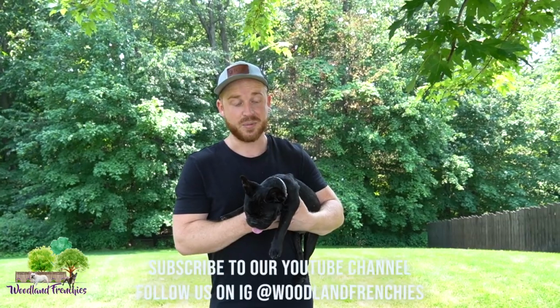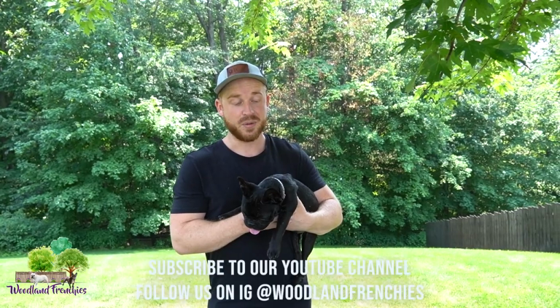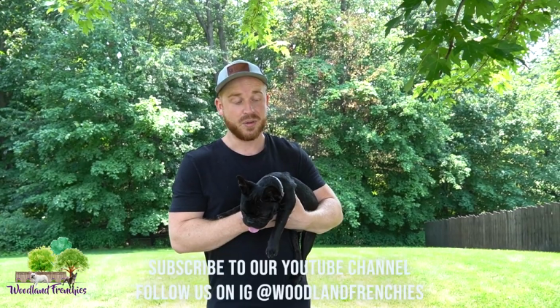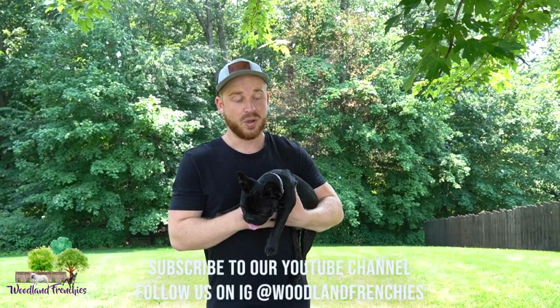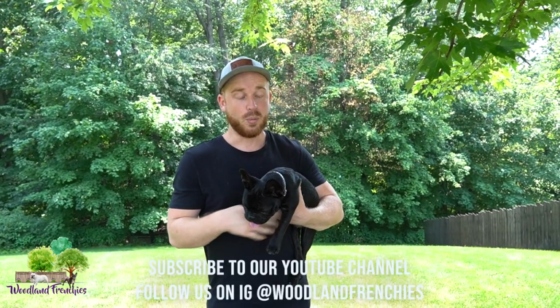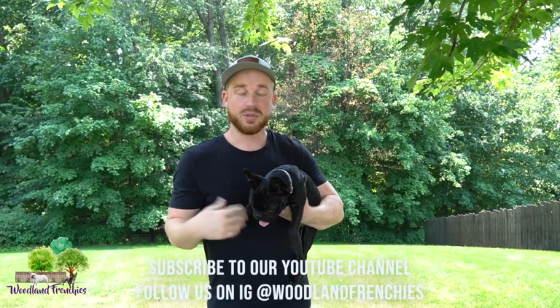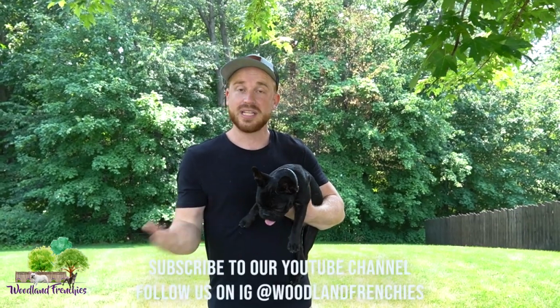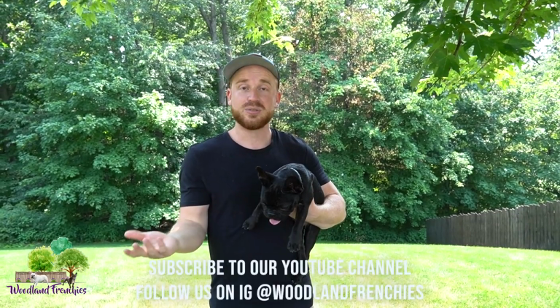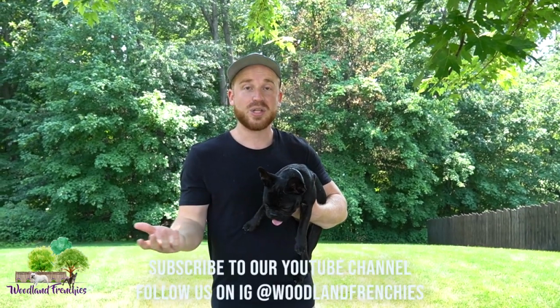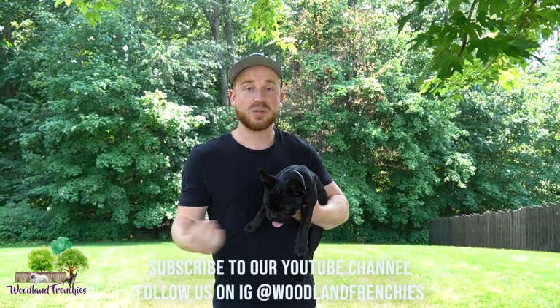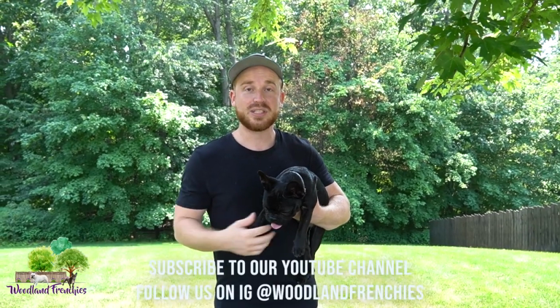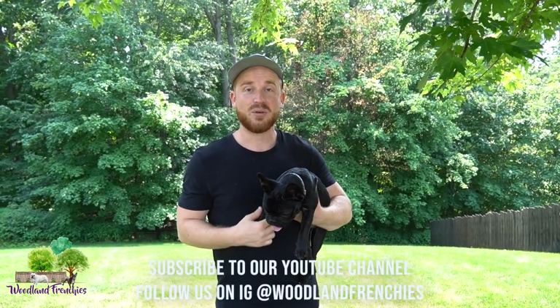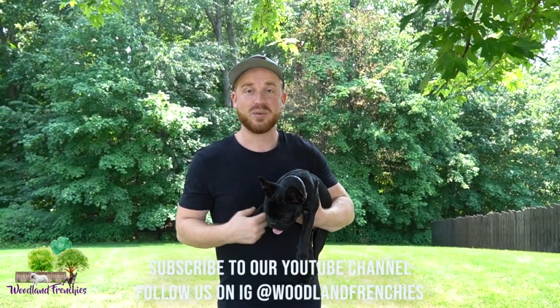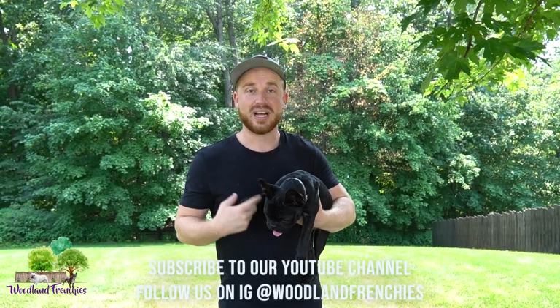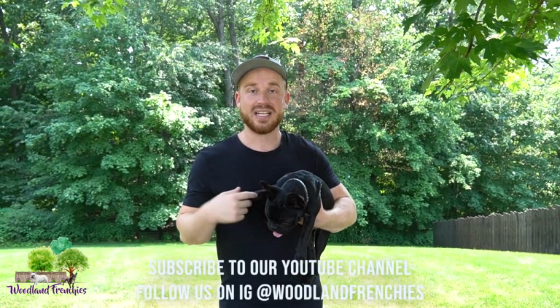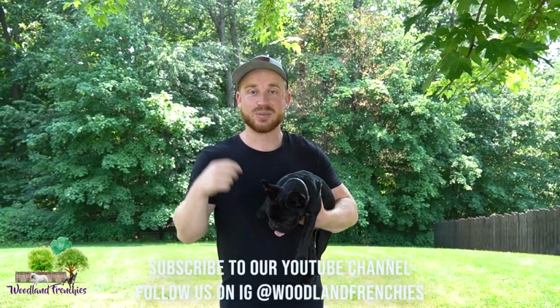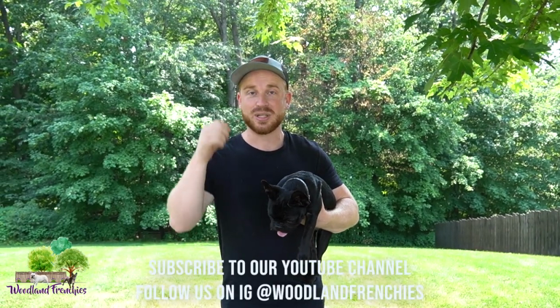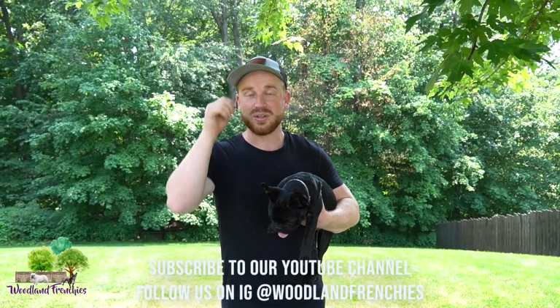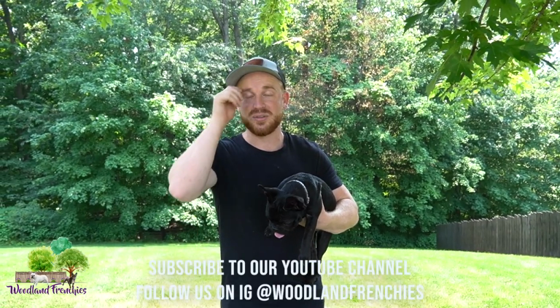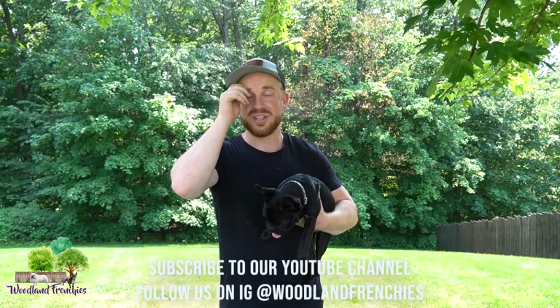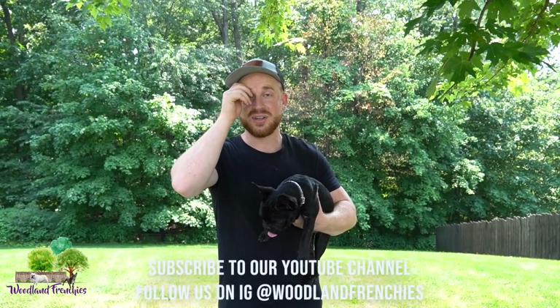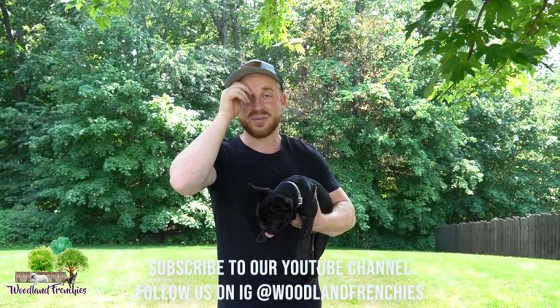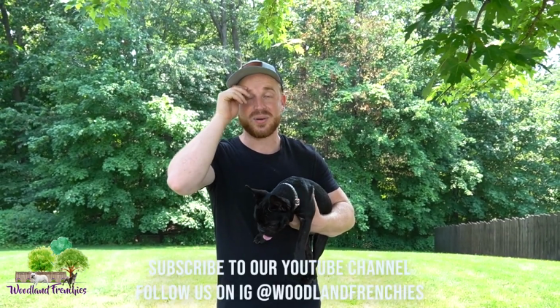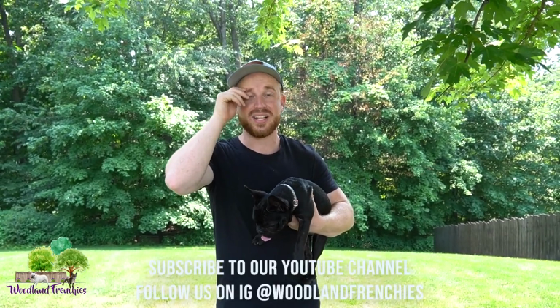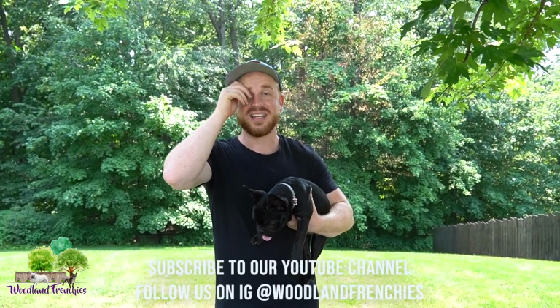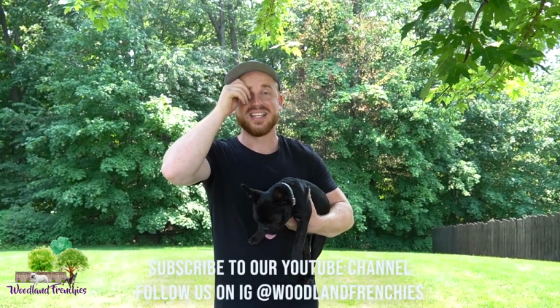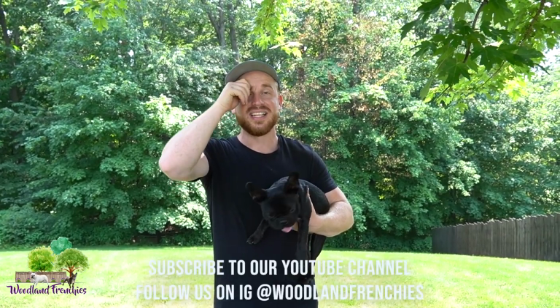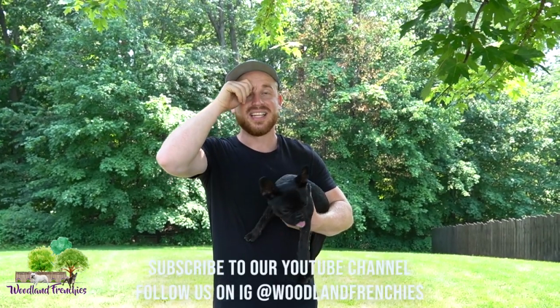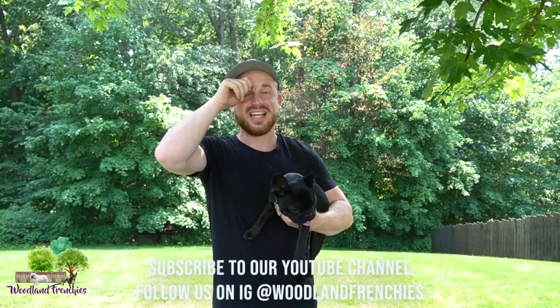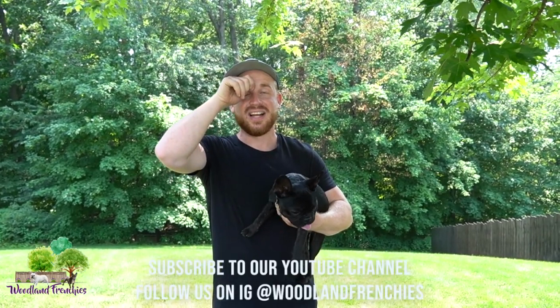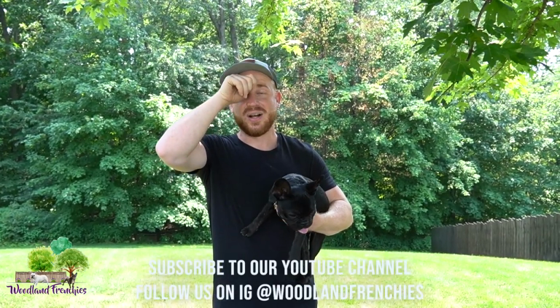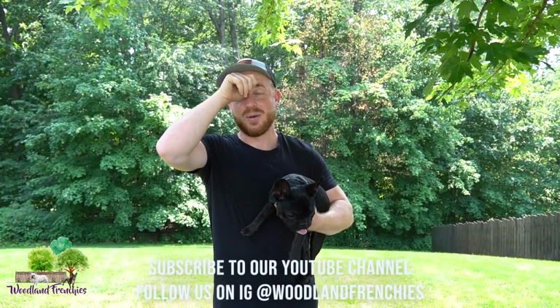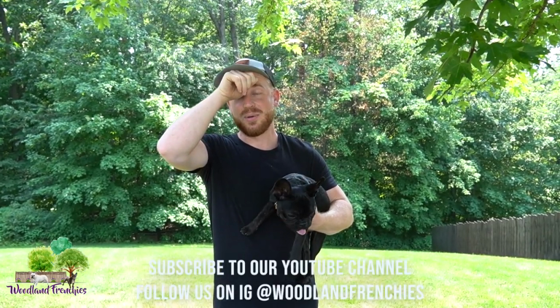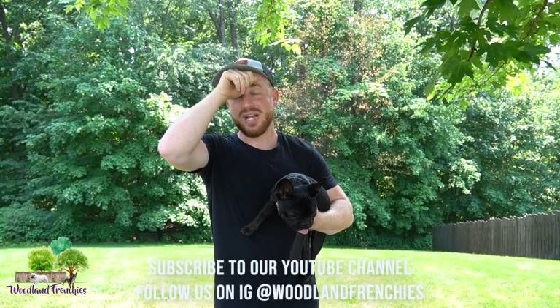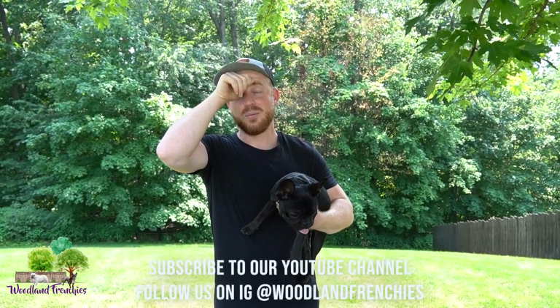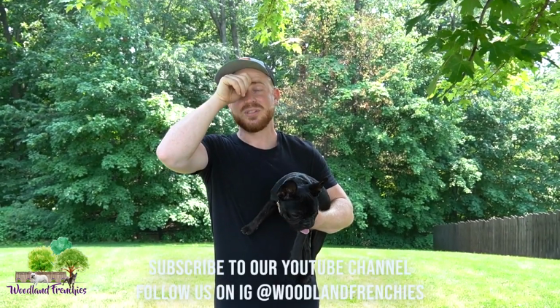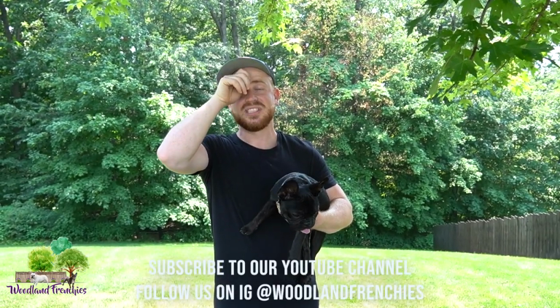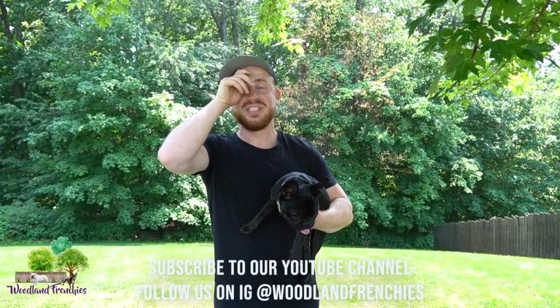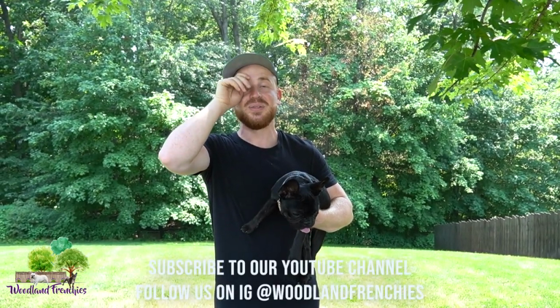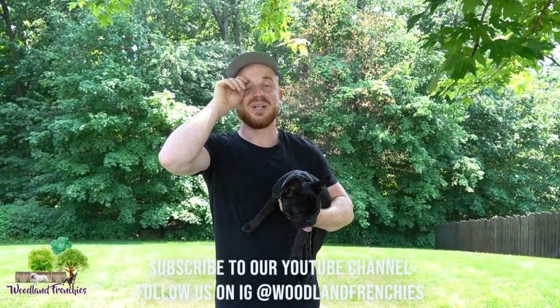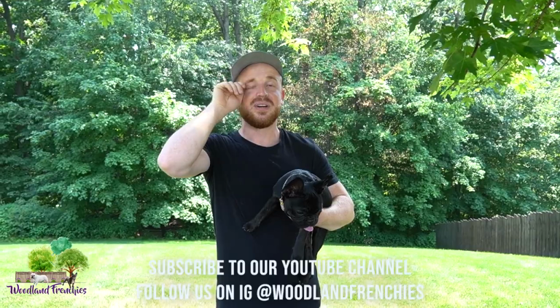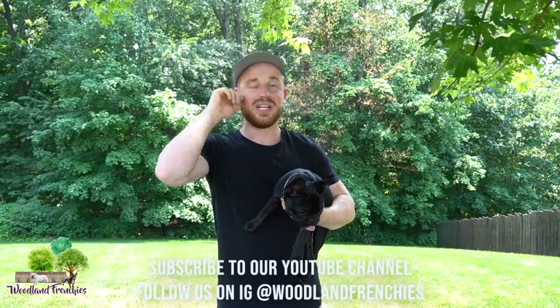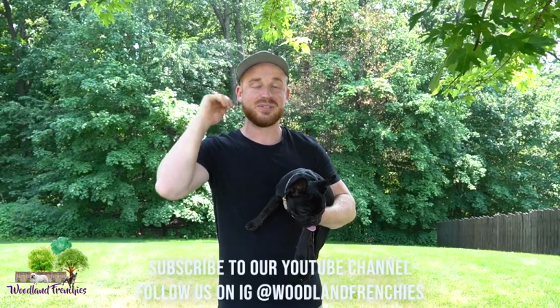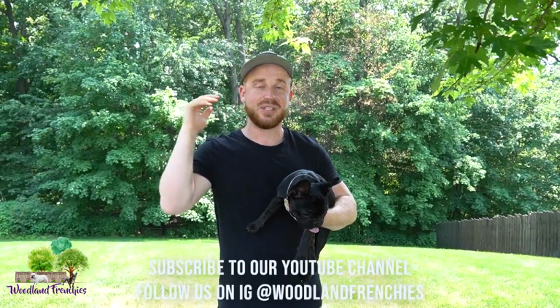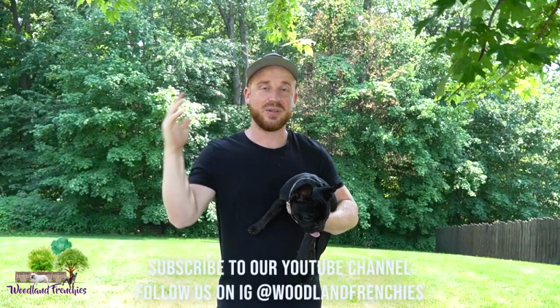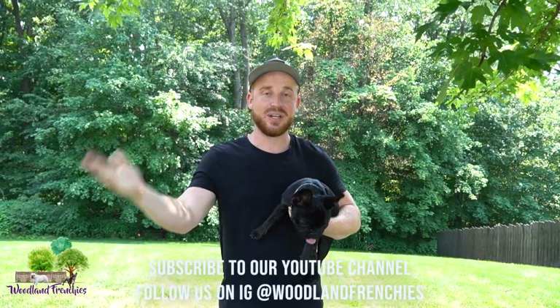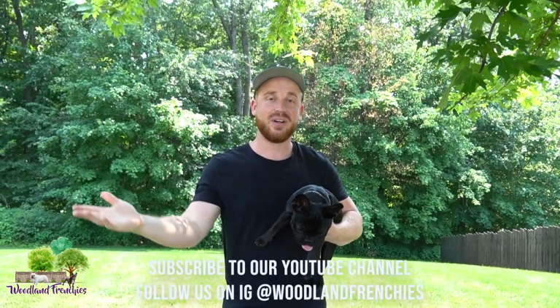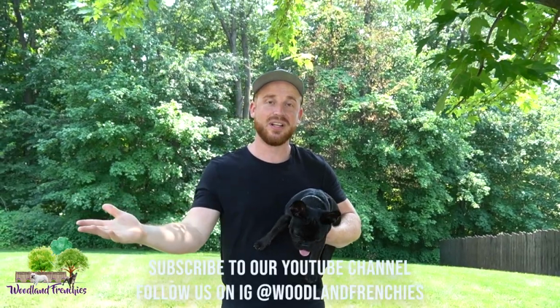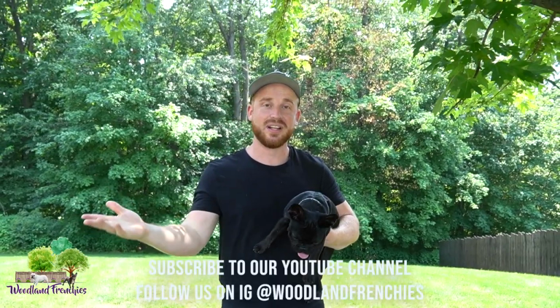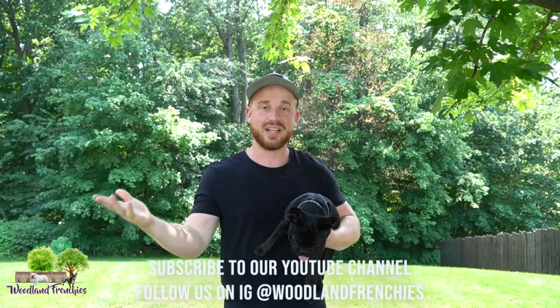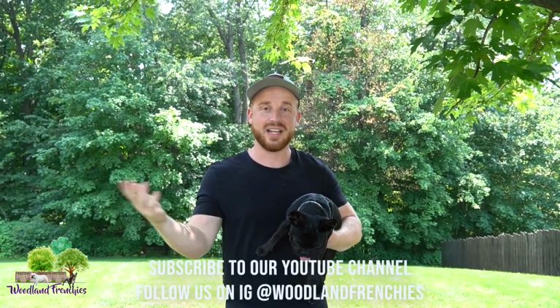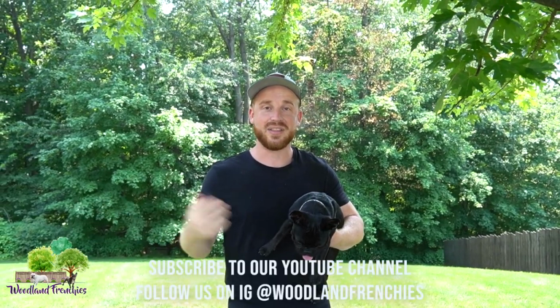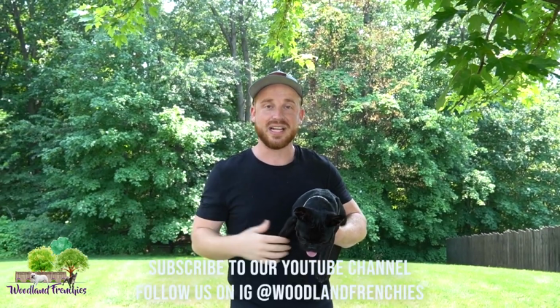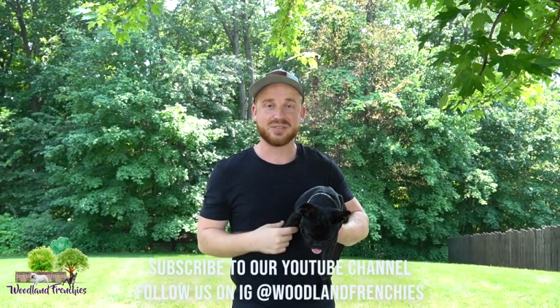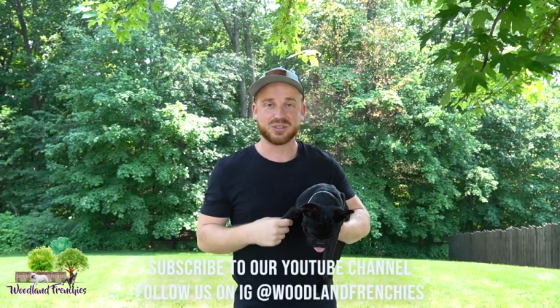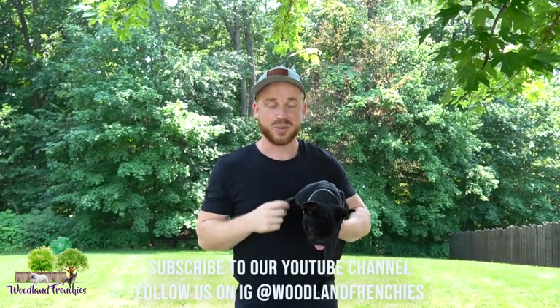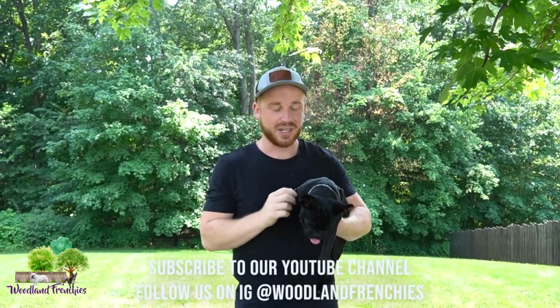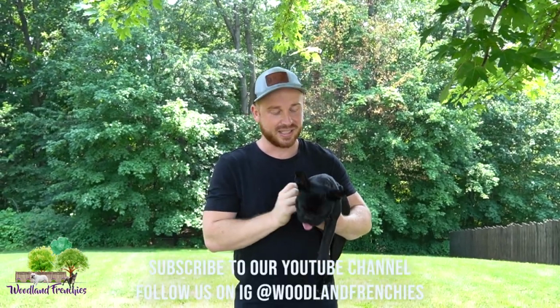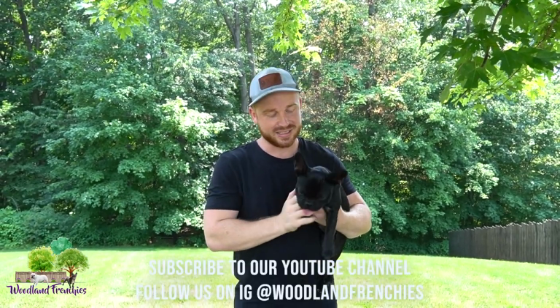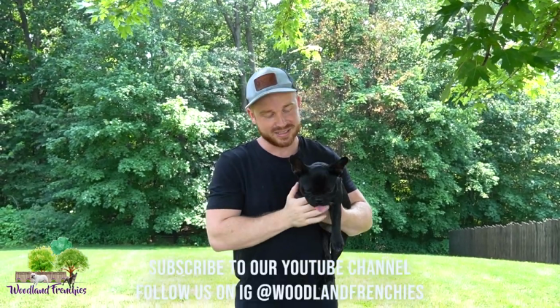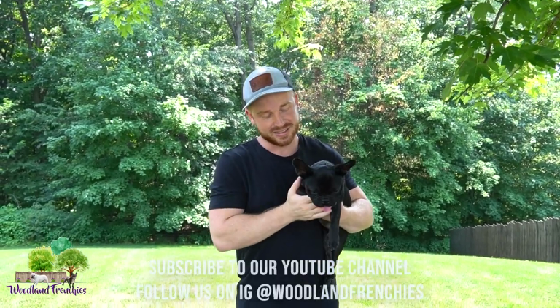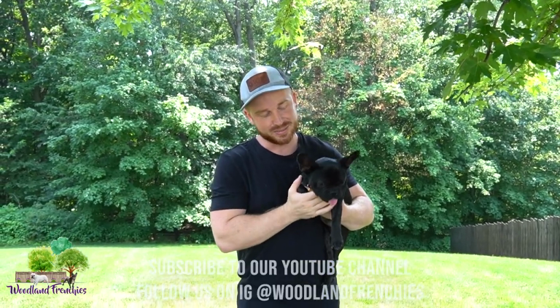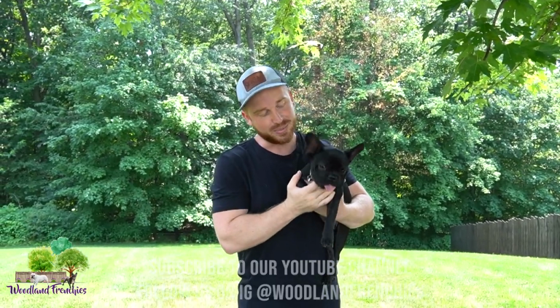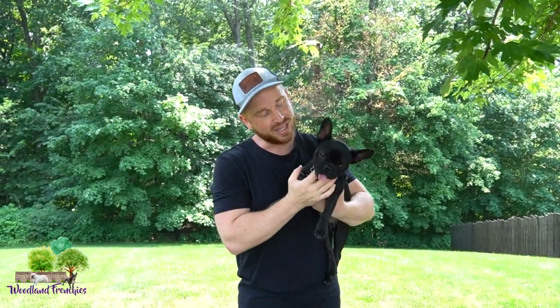Hope today's video is helpful guys — quick little video for you. We'll see you in our next video and thanks for joining us. Bye.